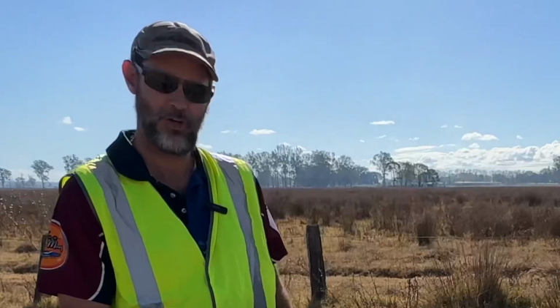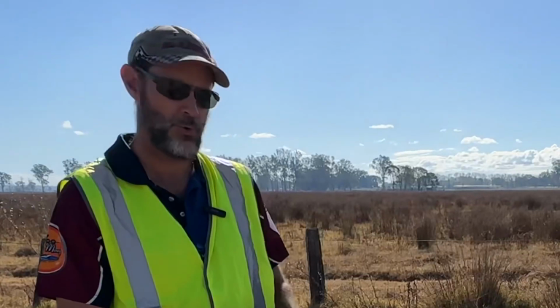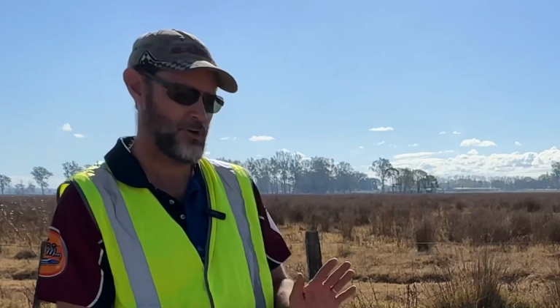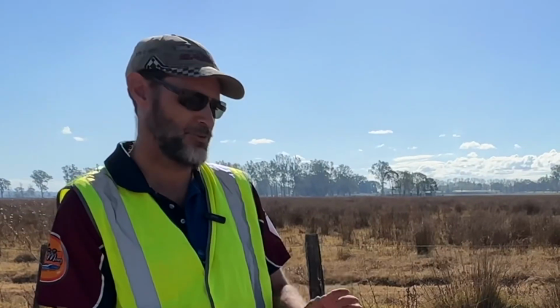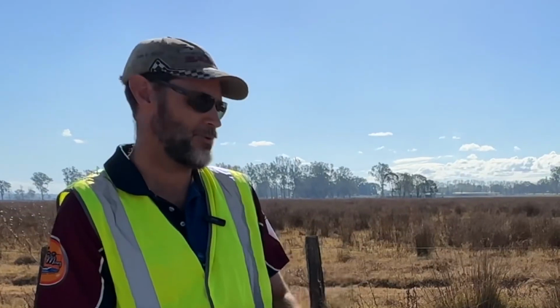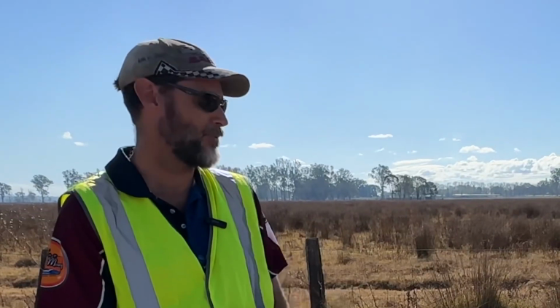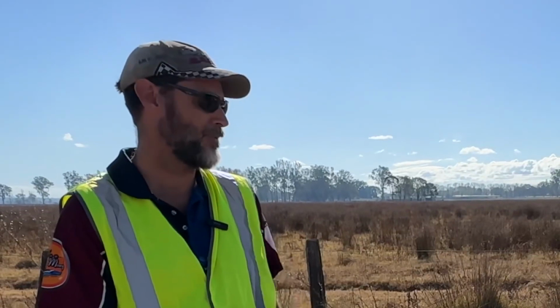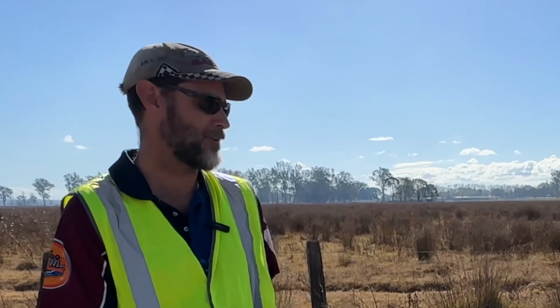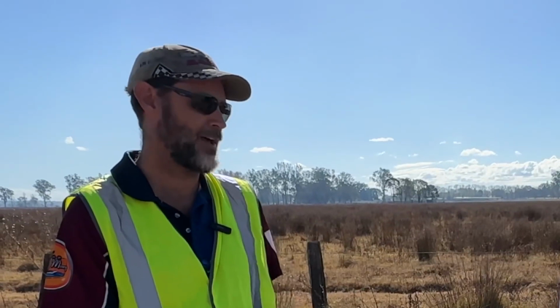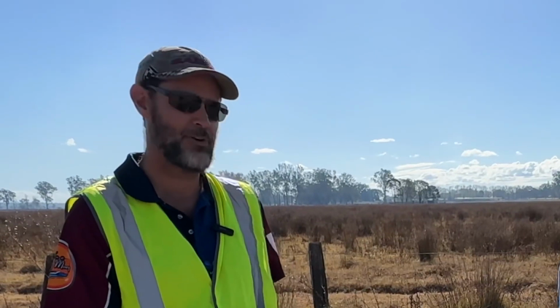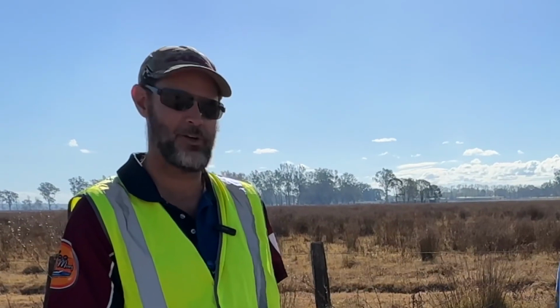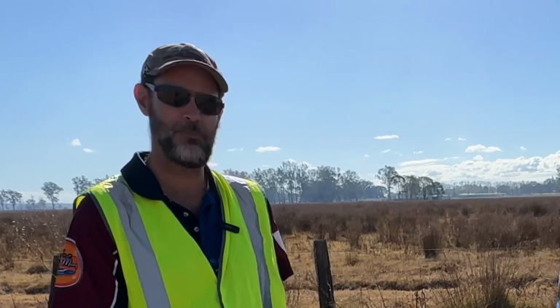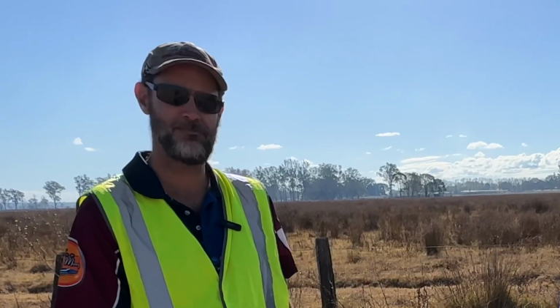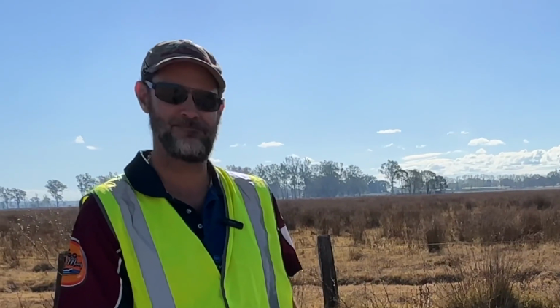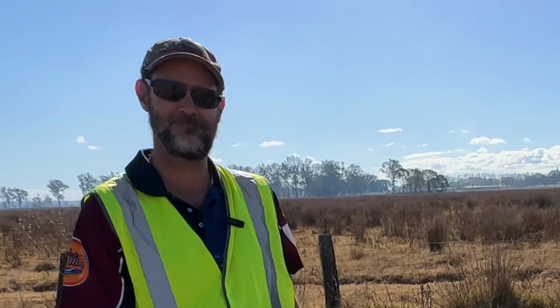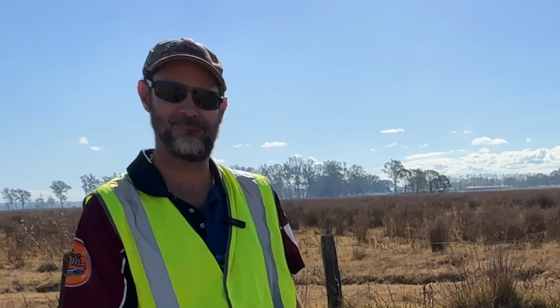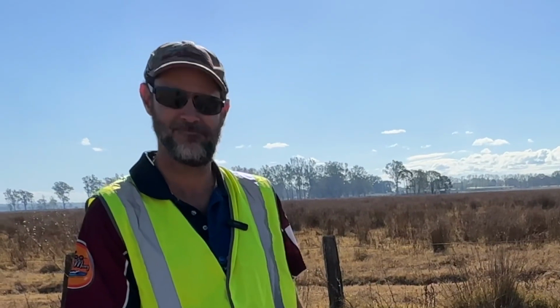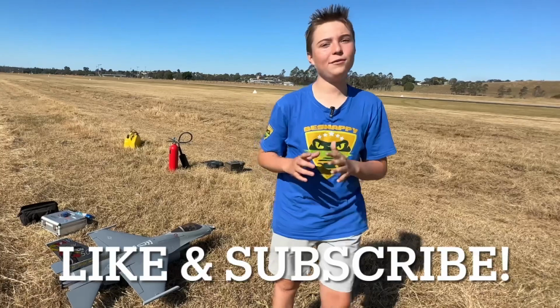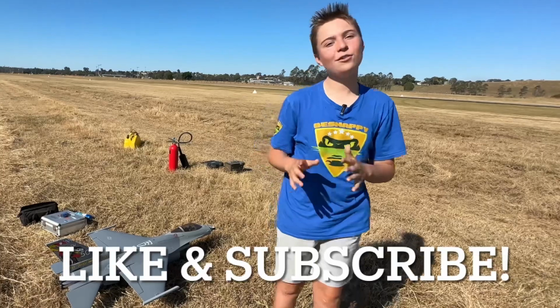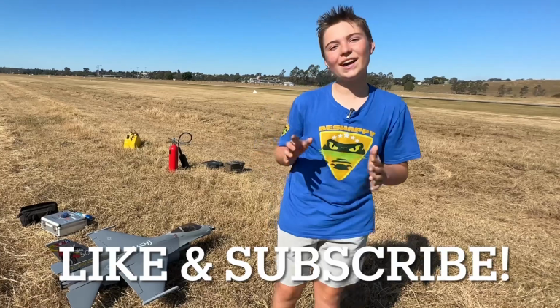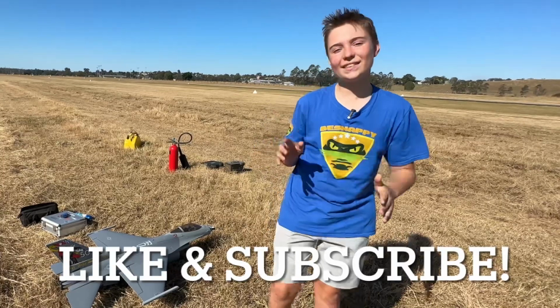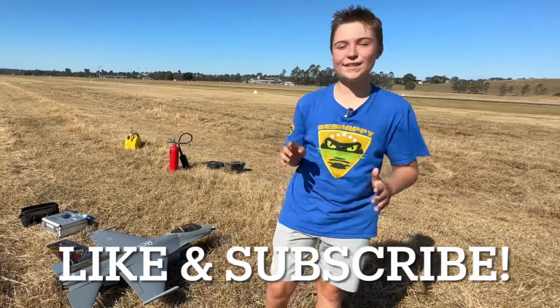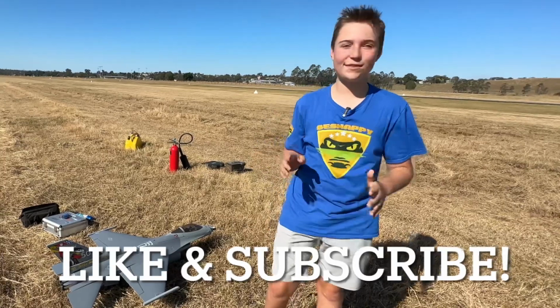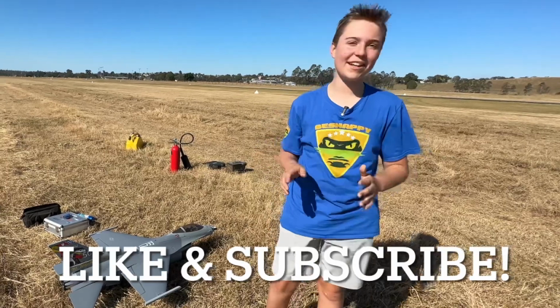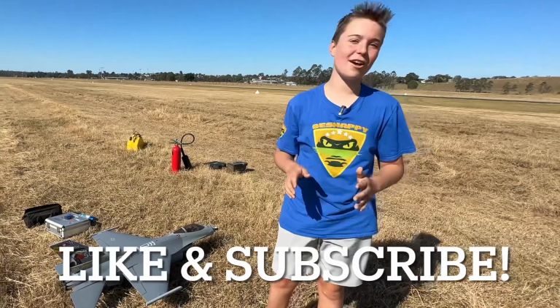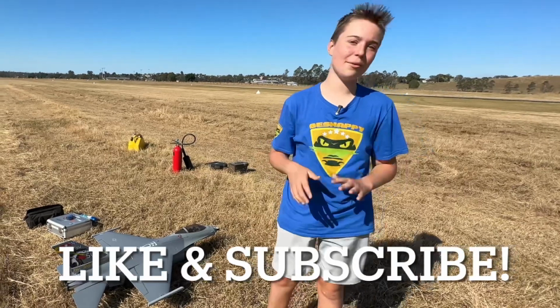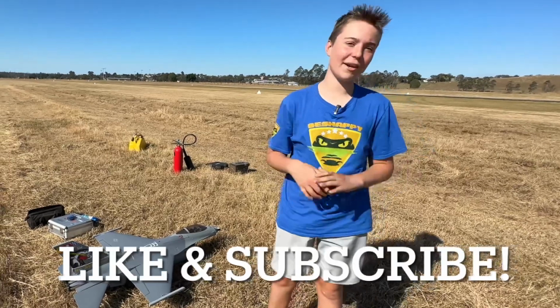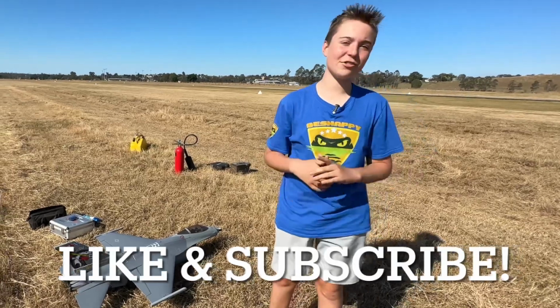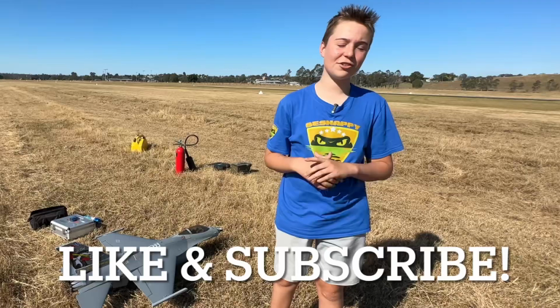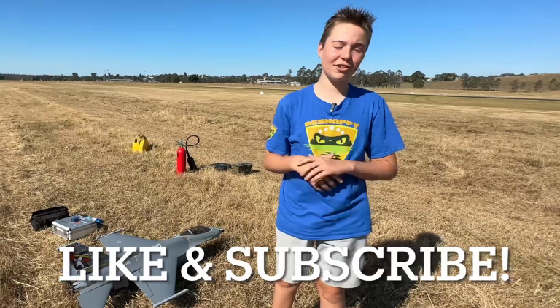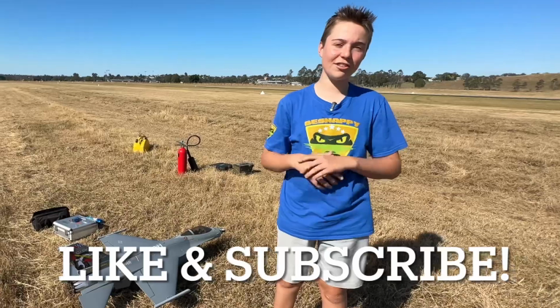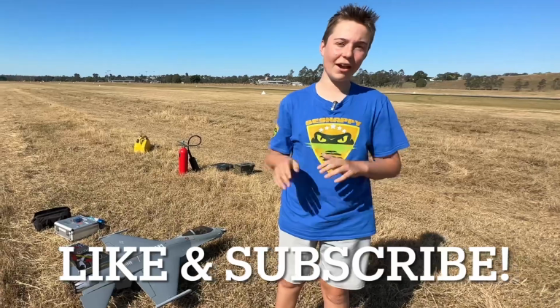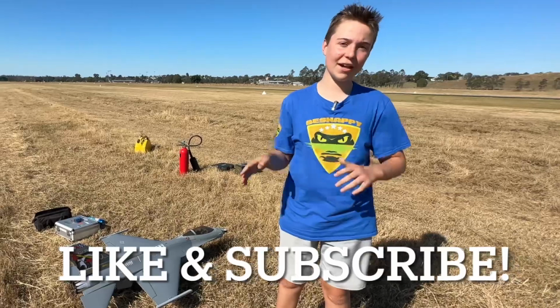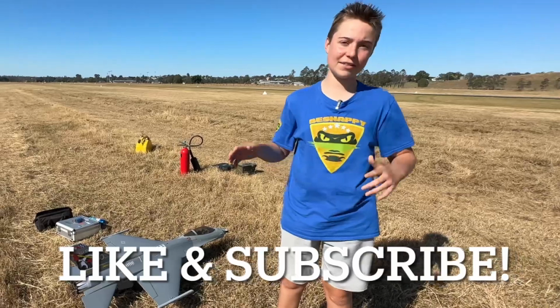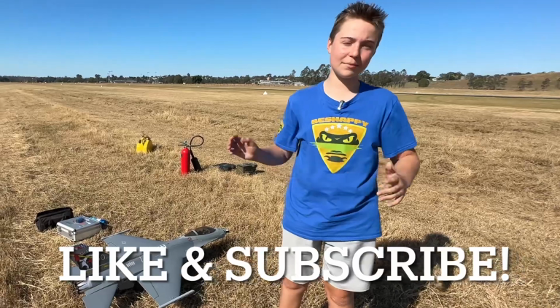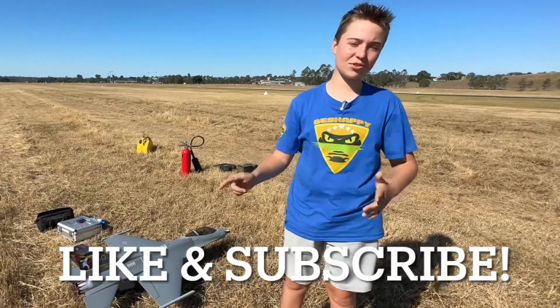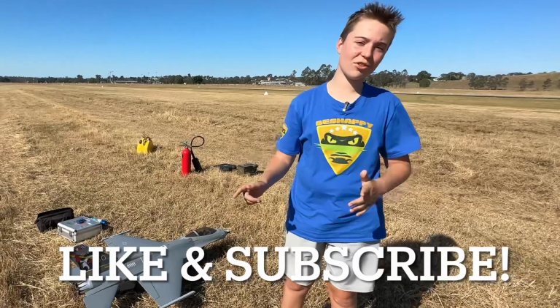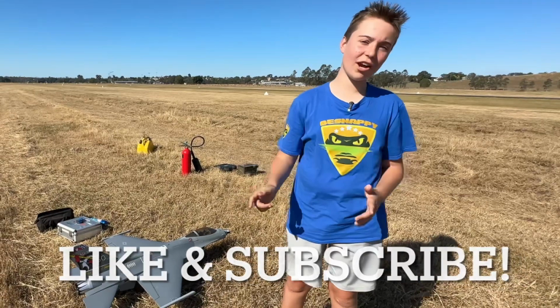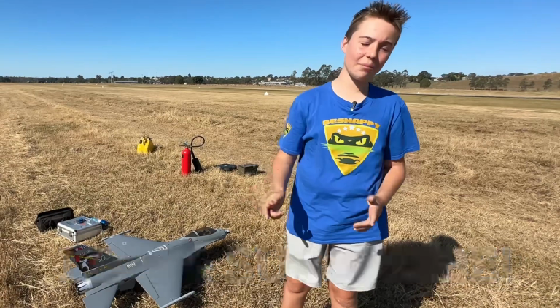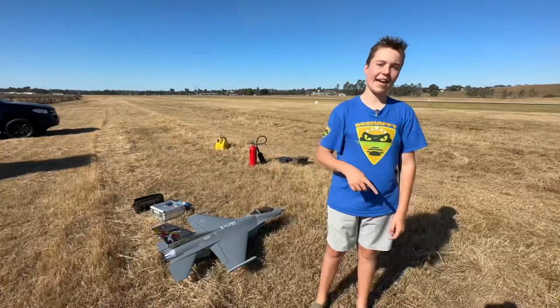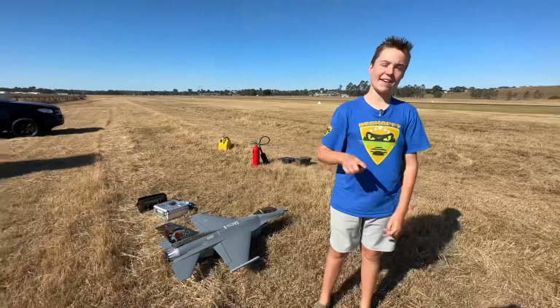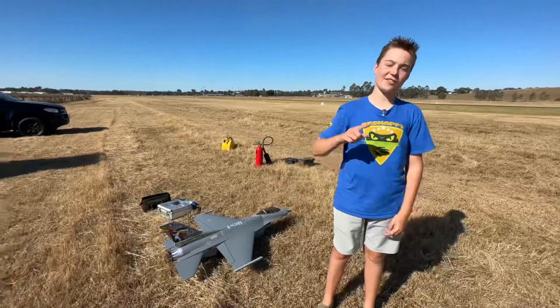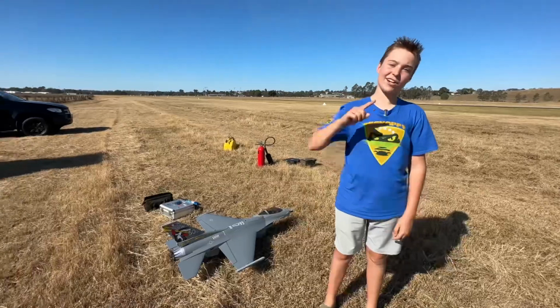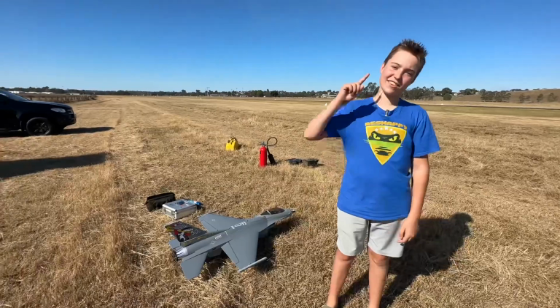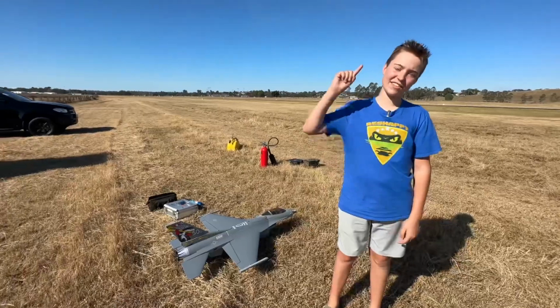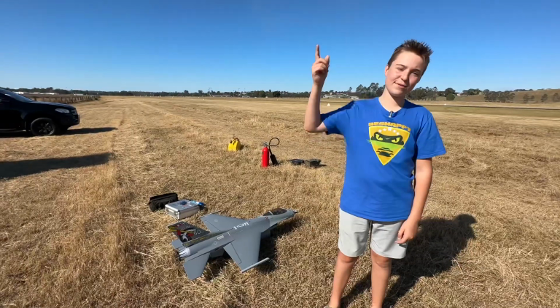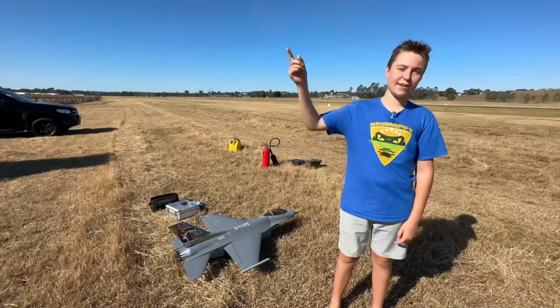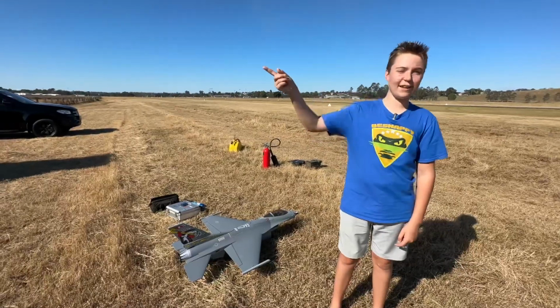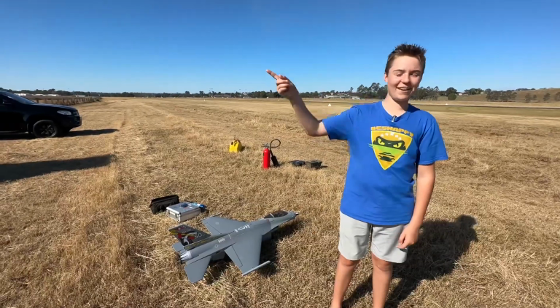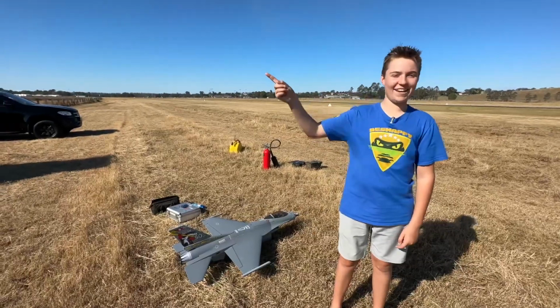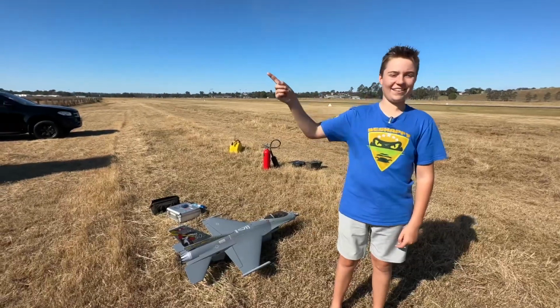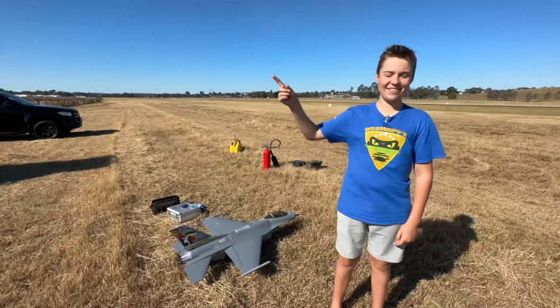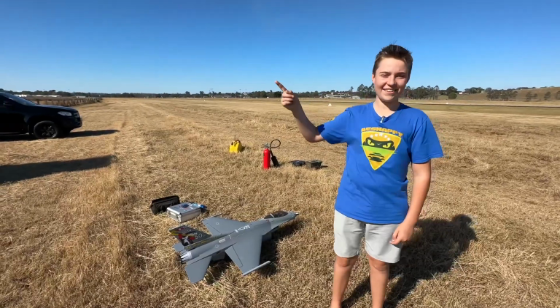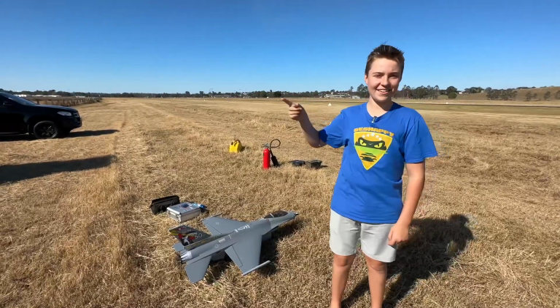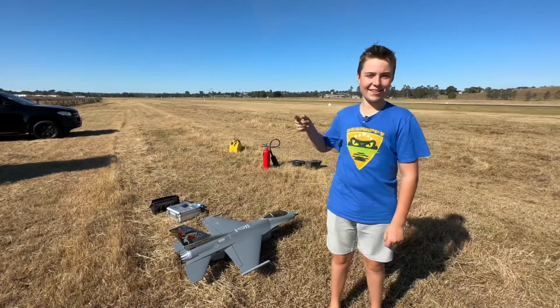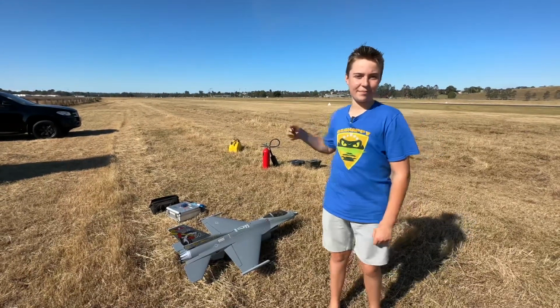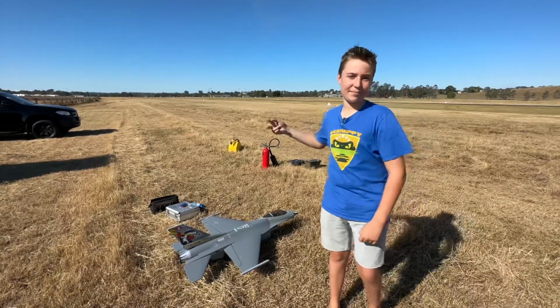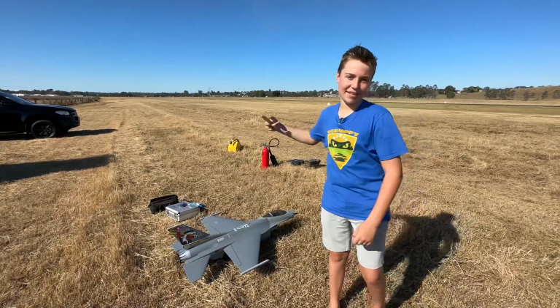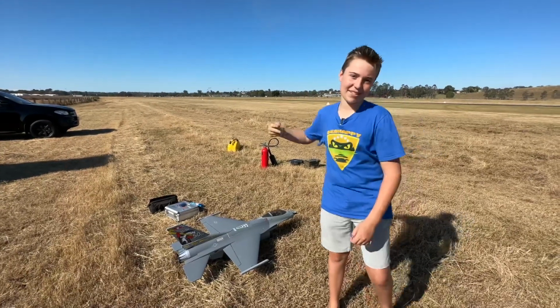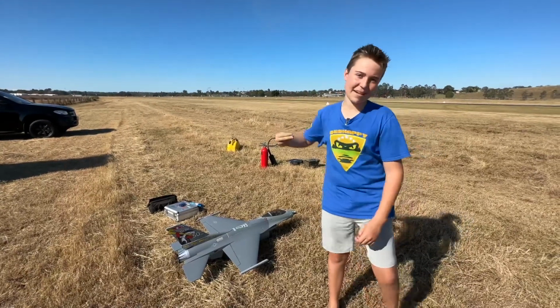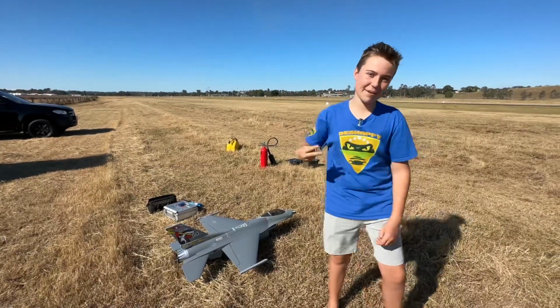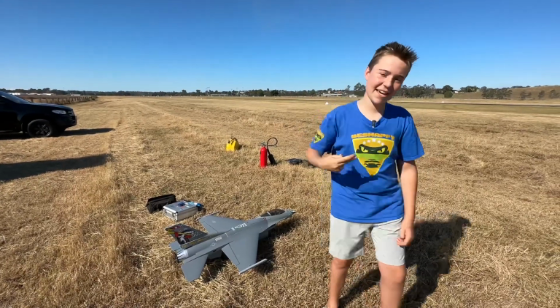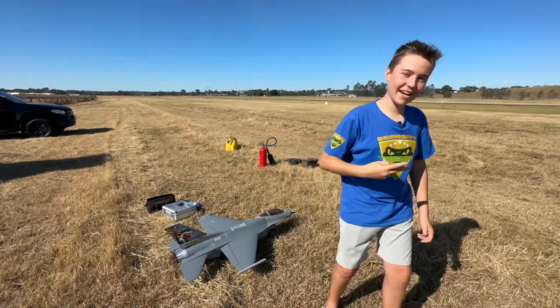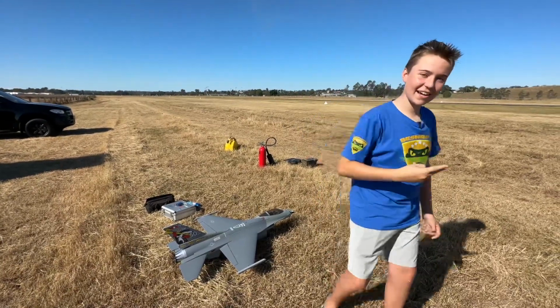No worries at all, glad I could help. If you like this video, make sure you like, subscribe and check this video out. Be Snappy out!